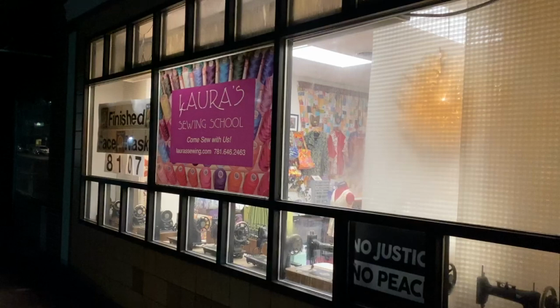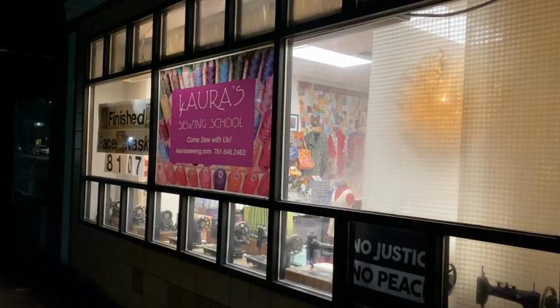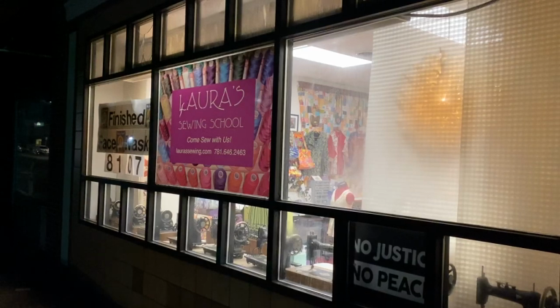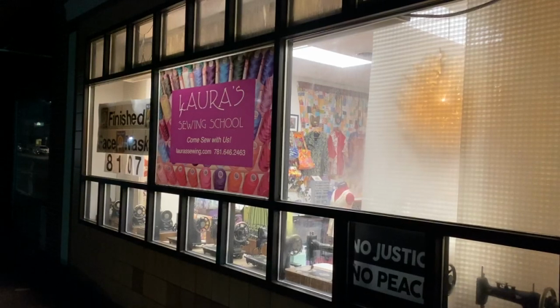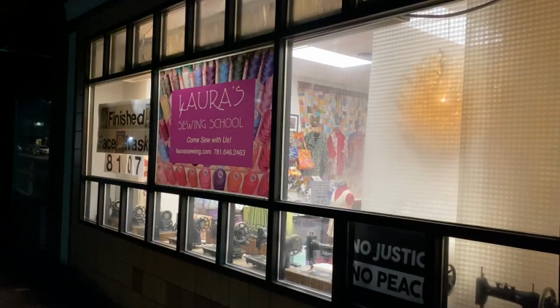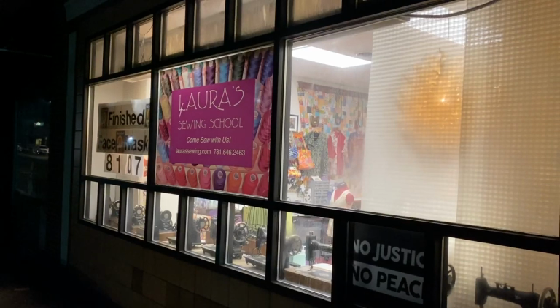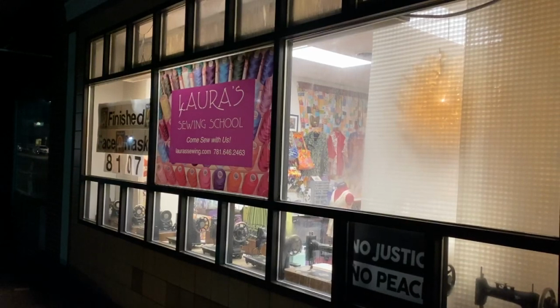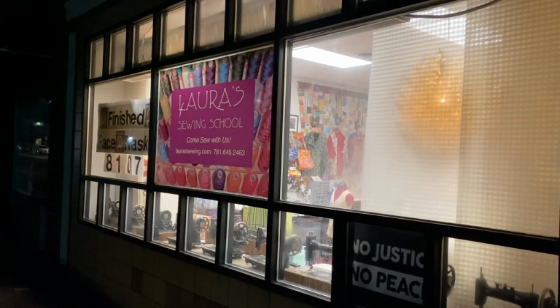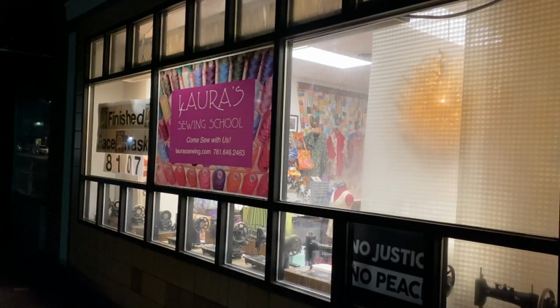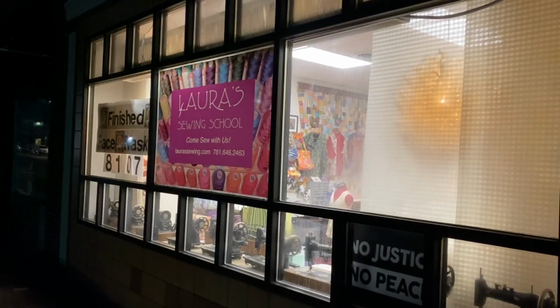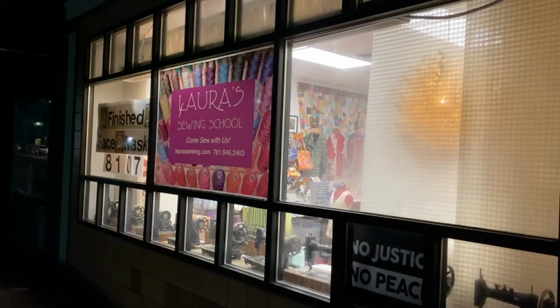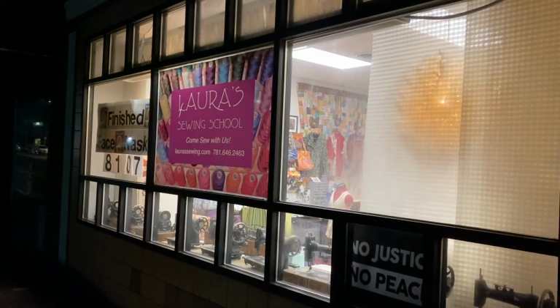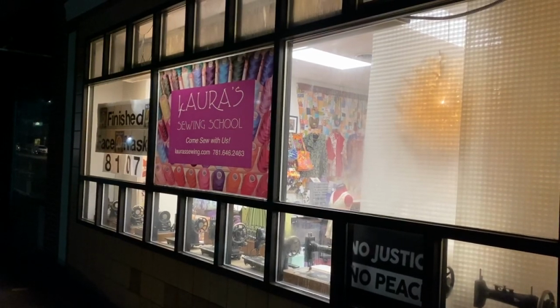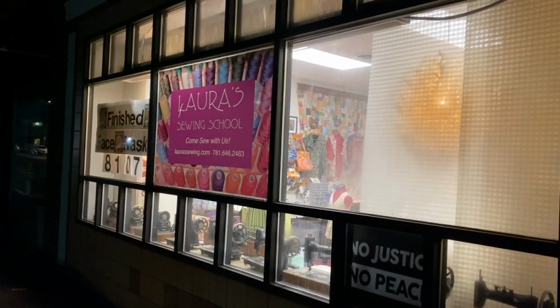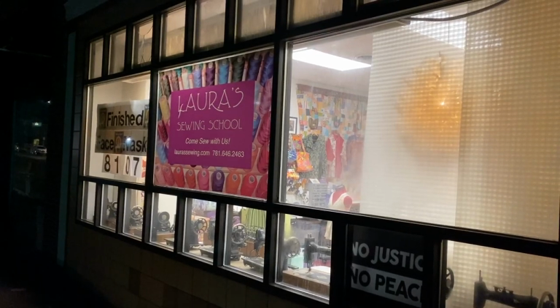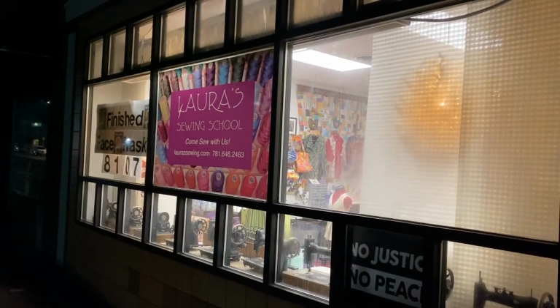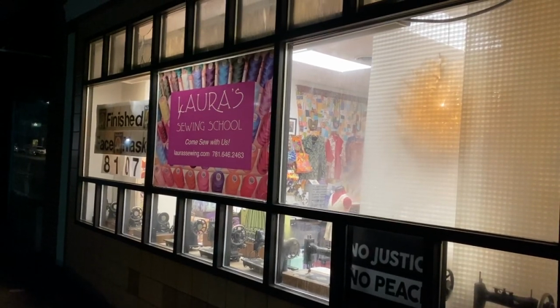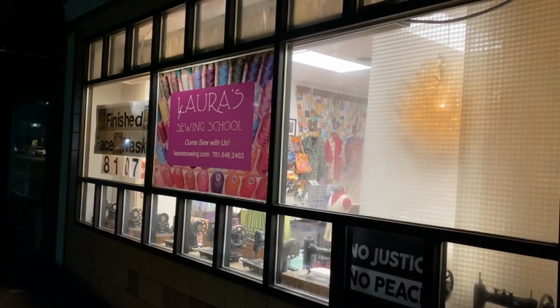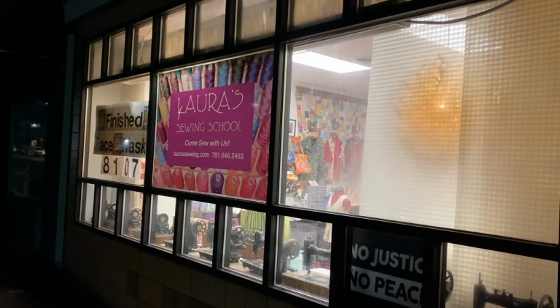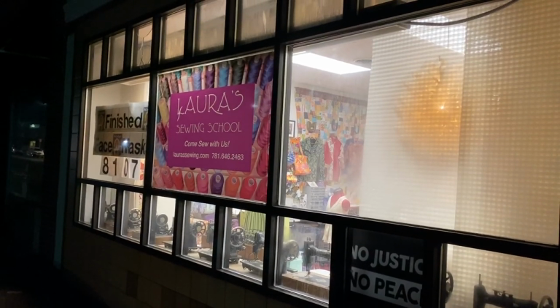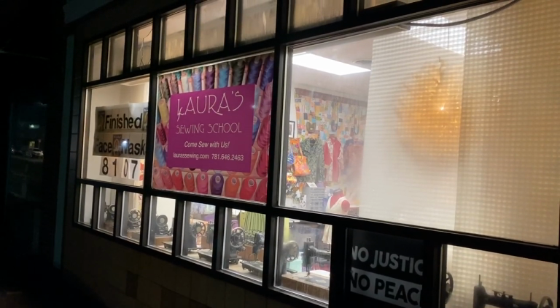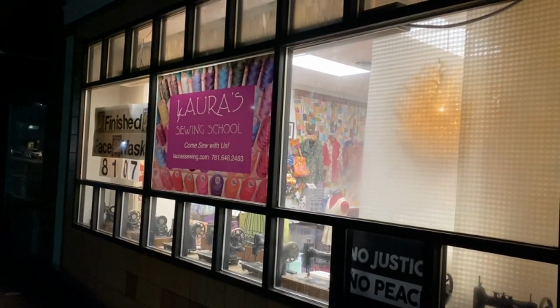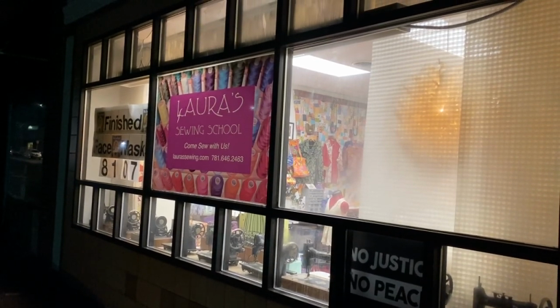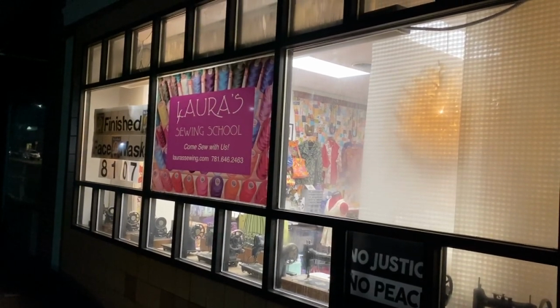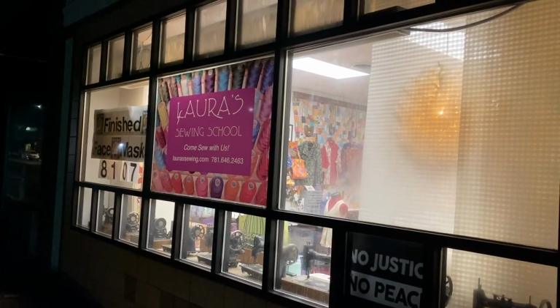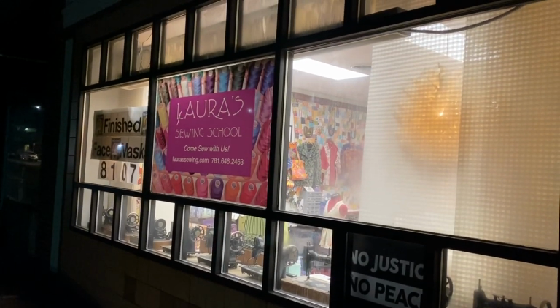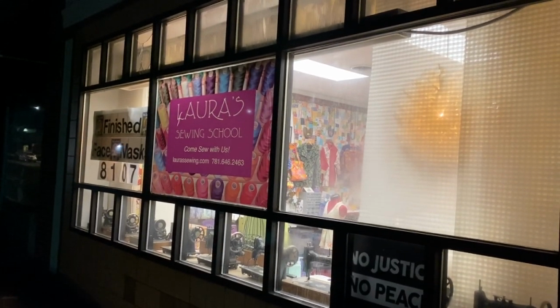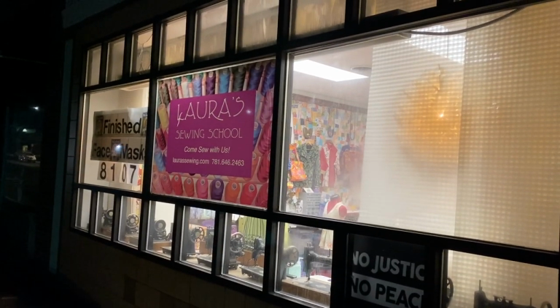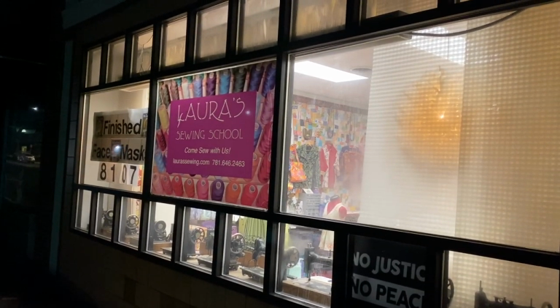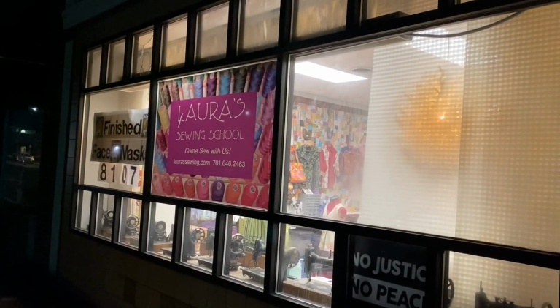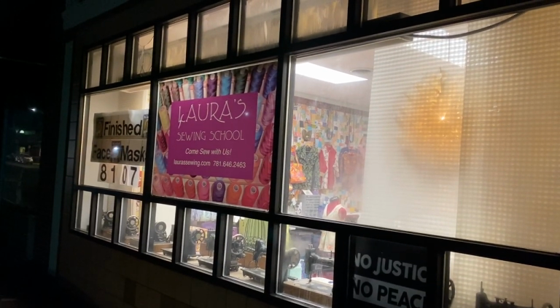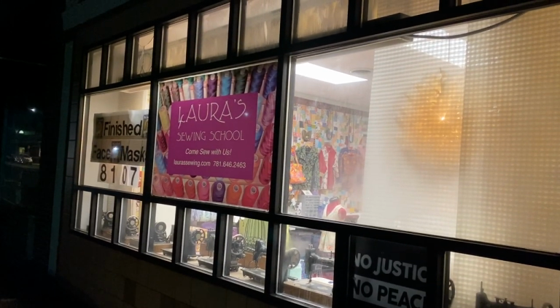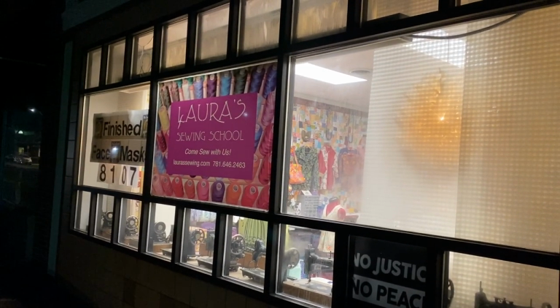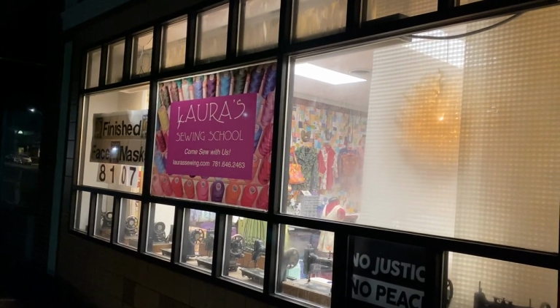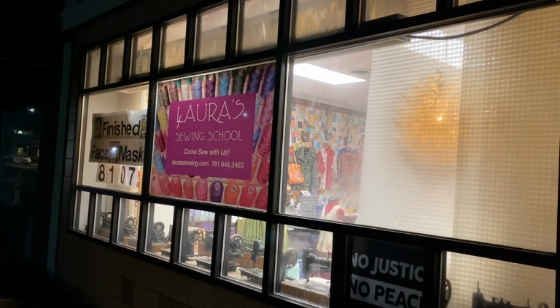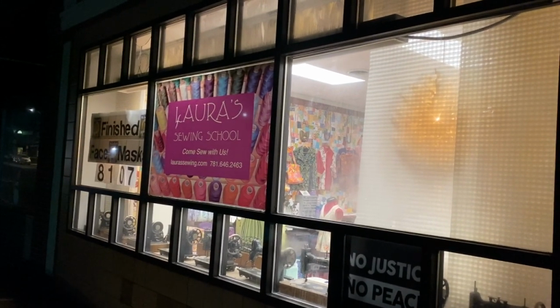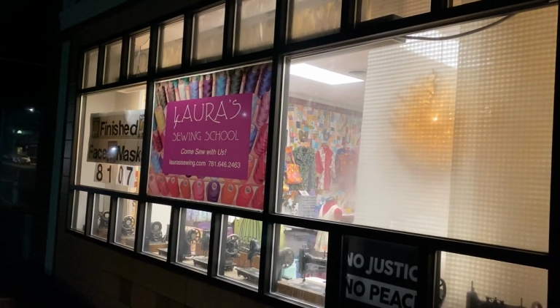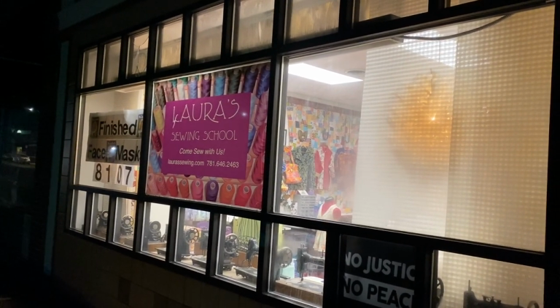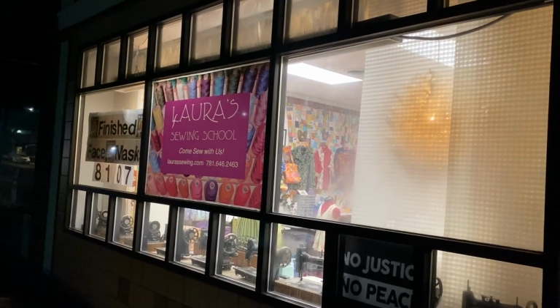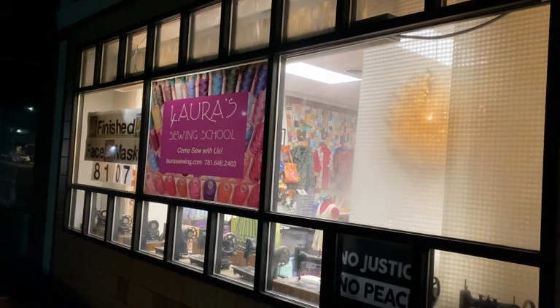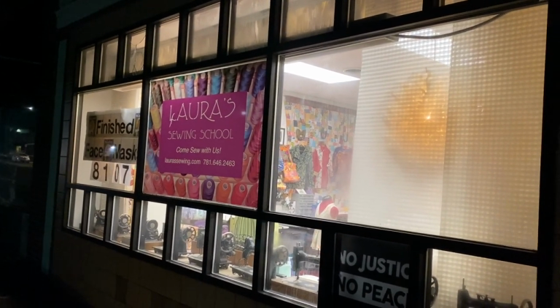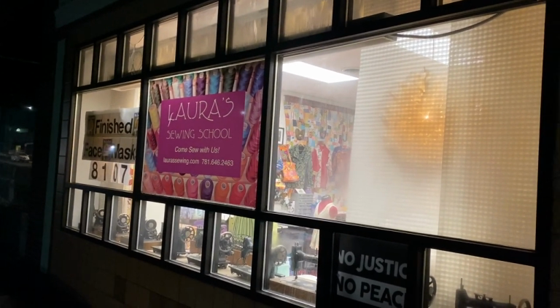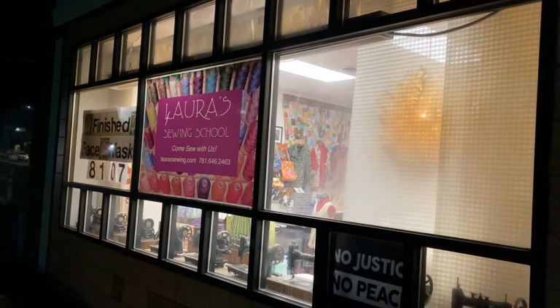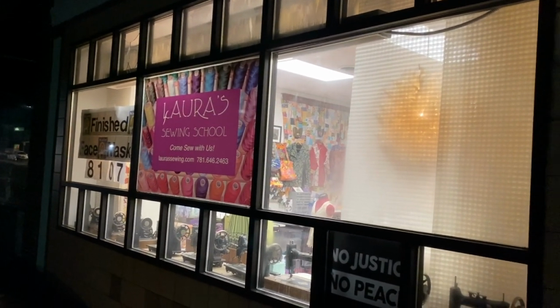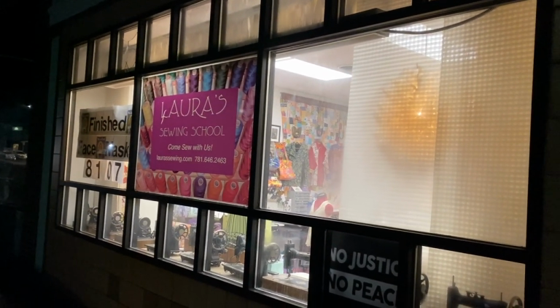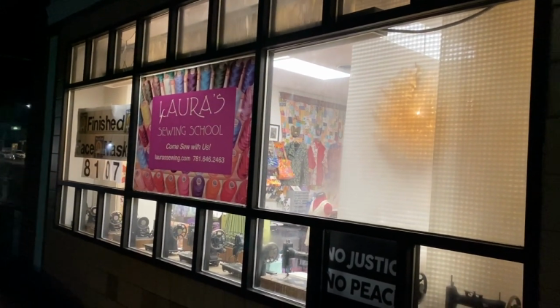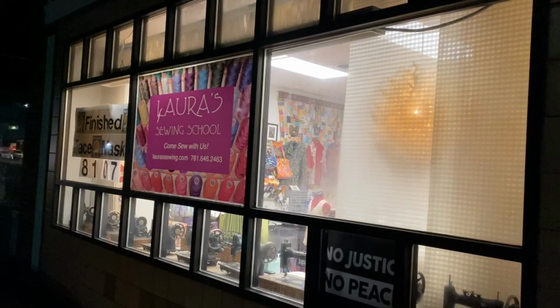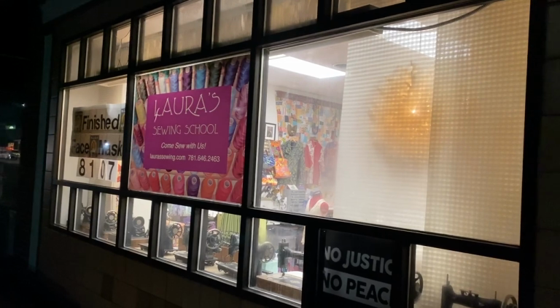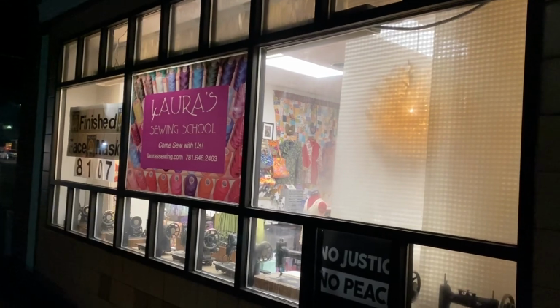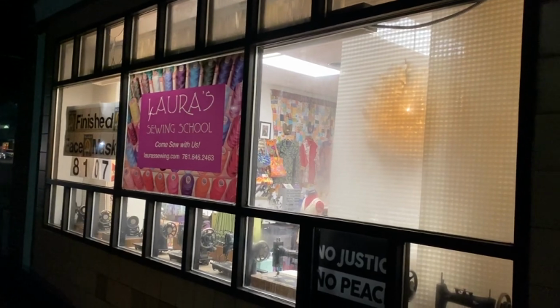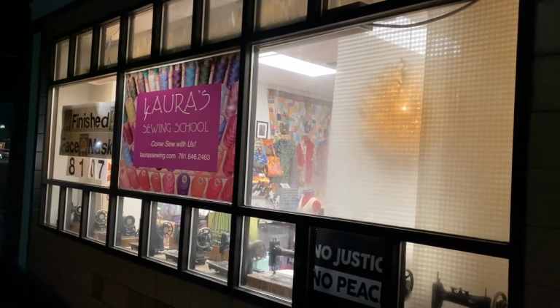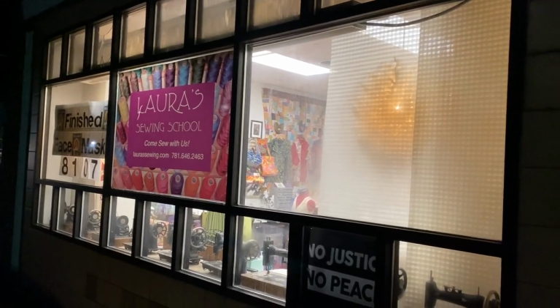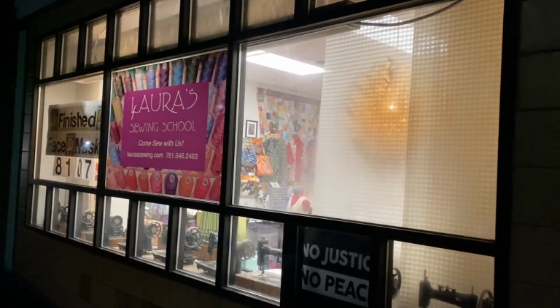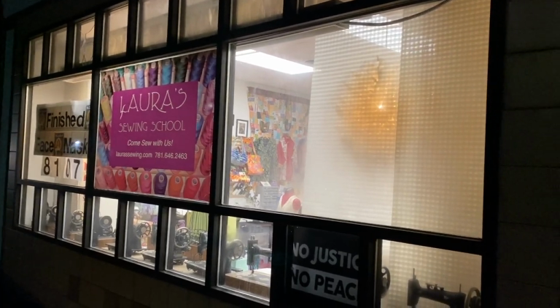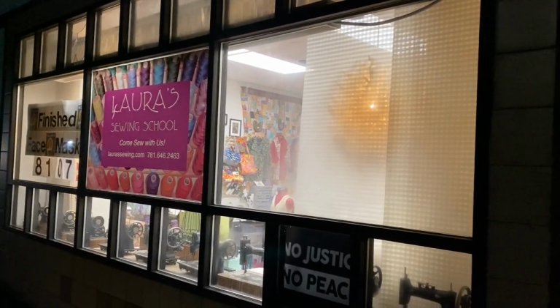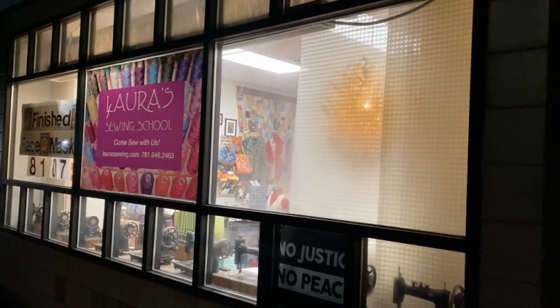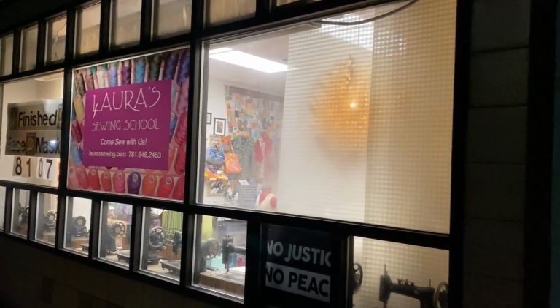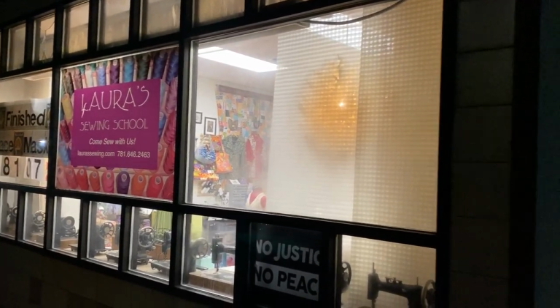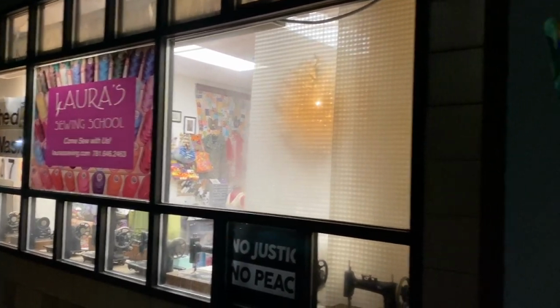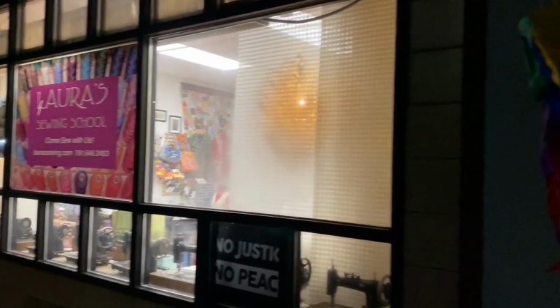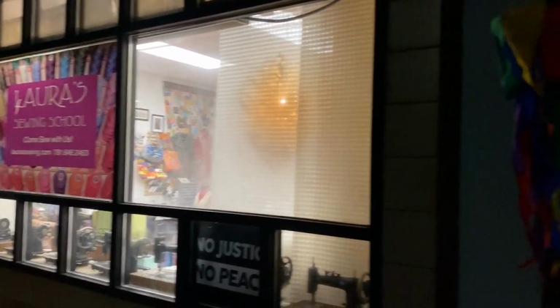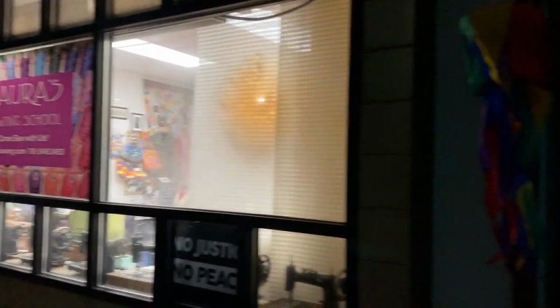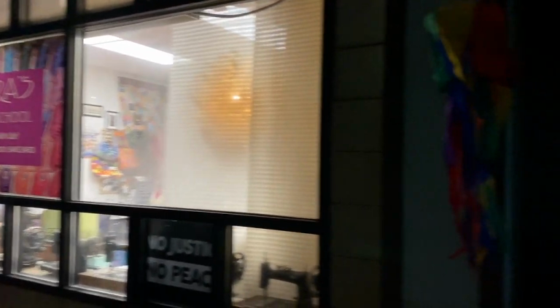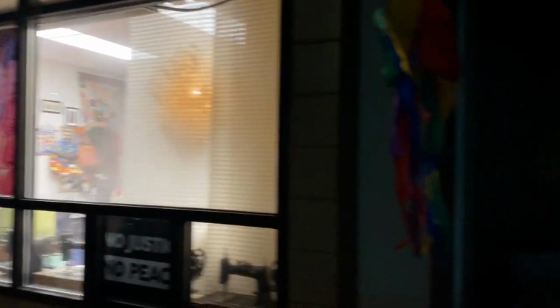Hi, this is Laura's Sewing School, Laura Workala and Sewing Genius on YouTube. This is my sewing school.